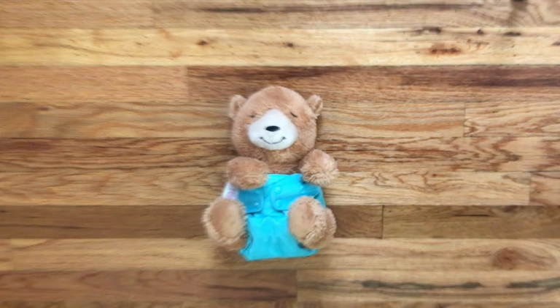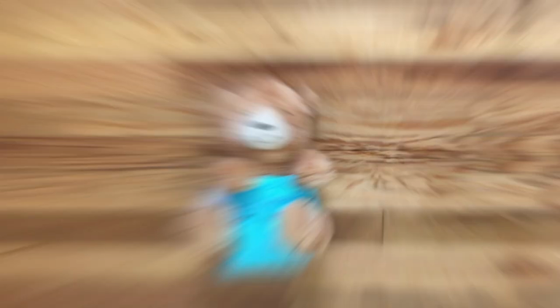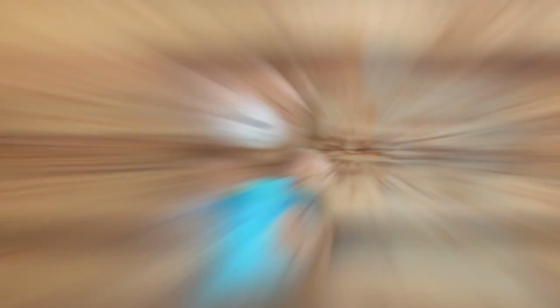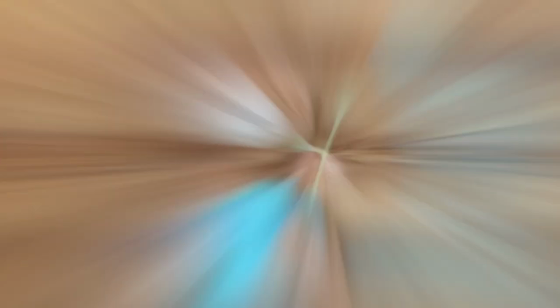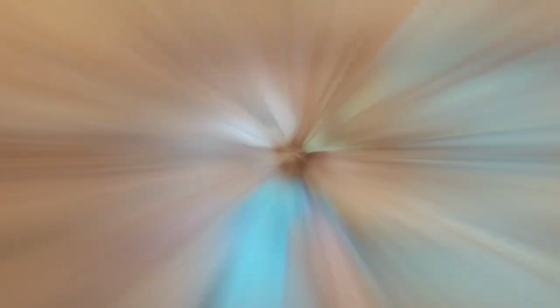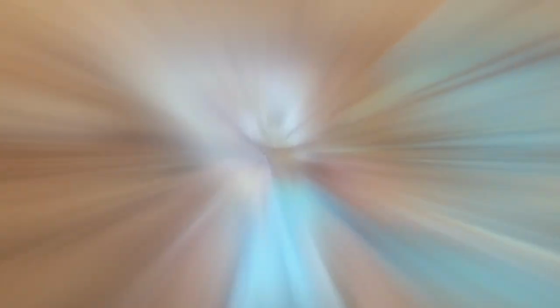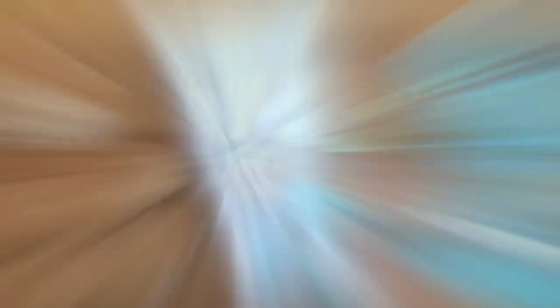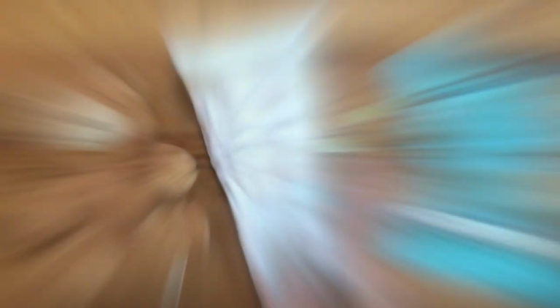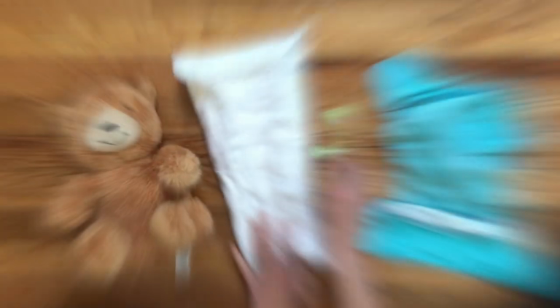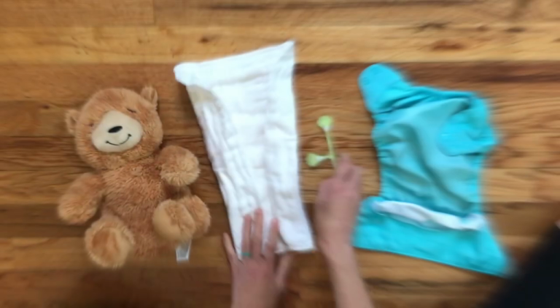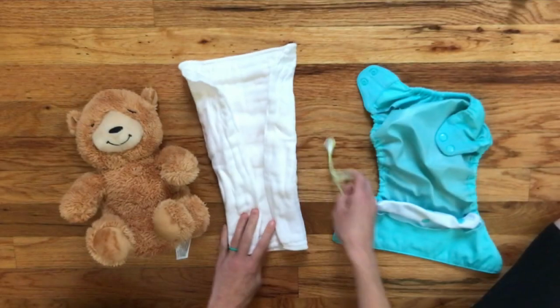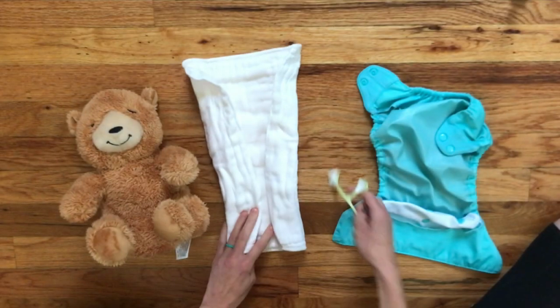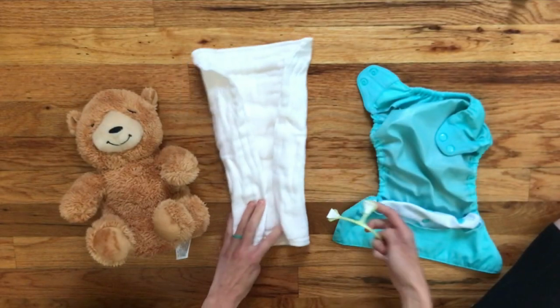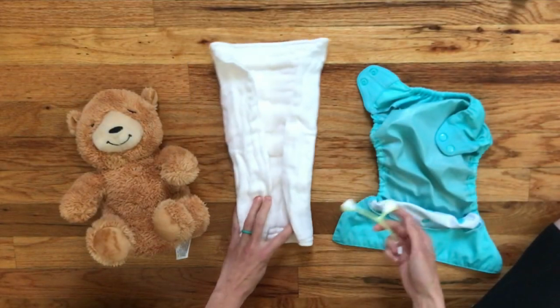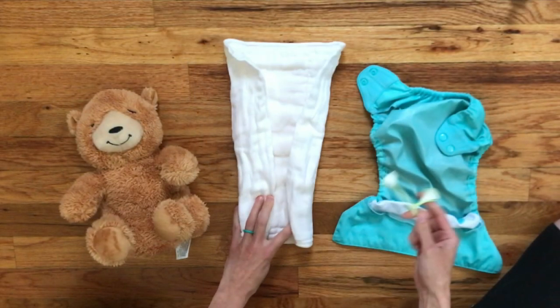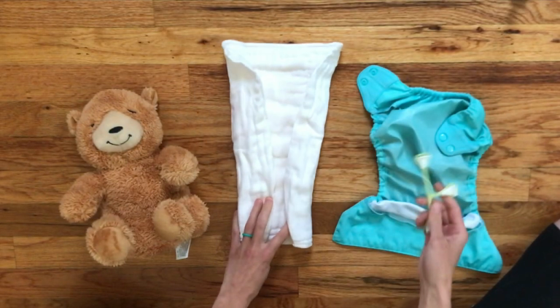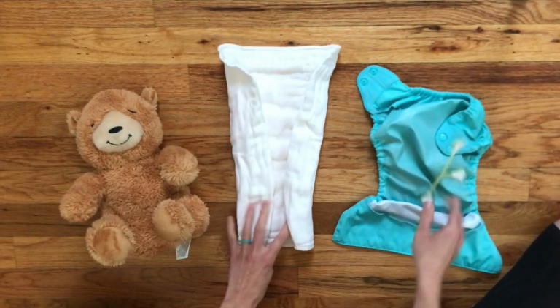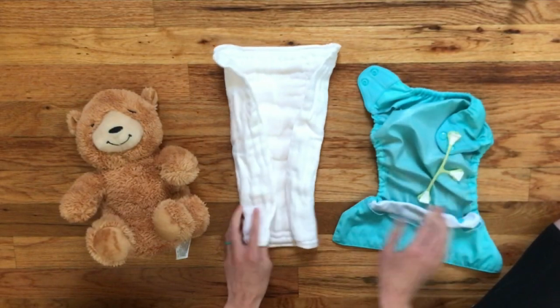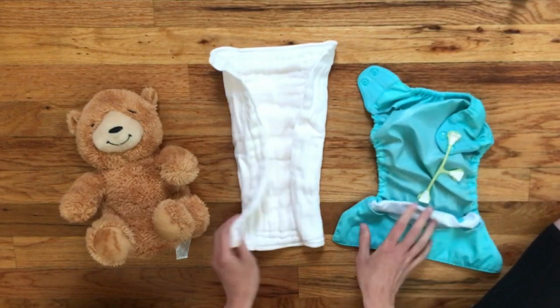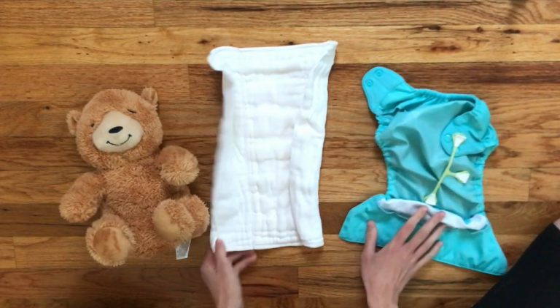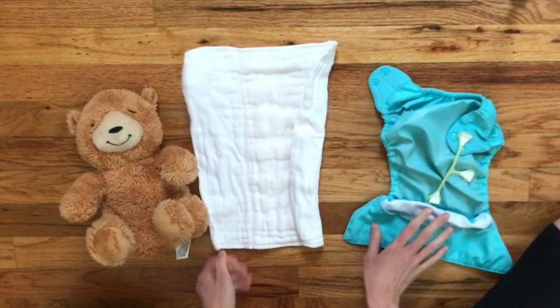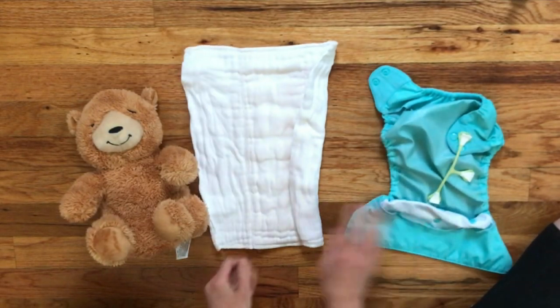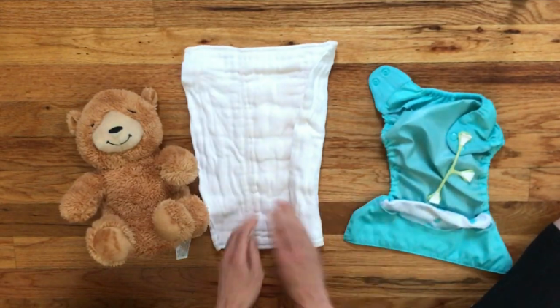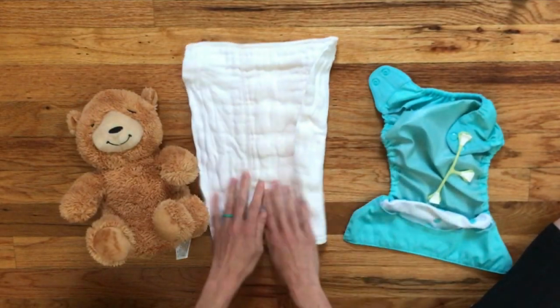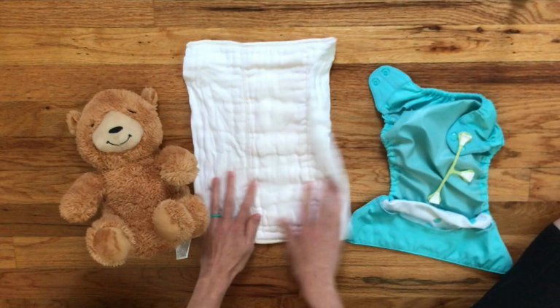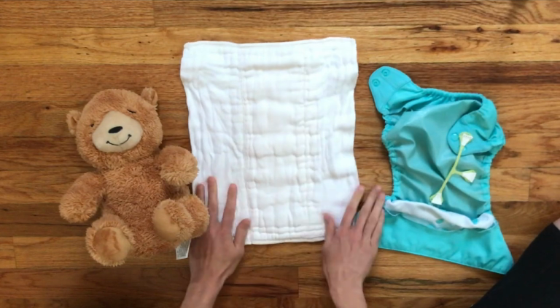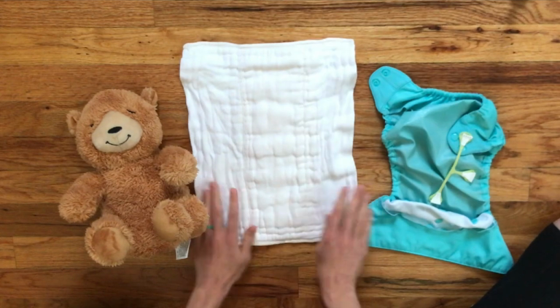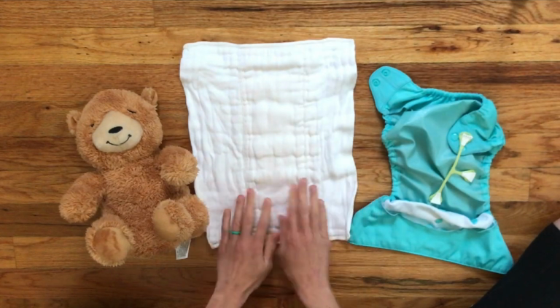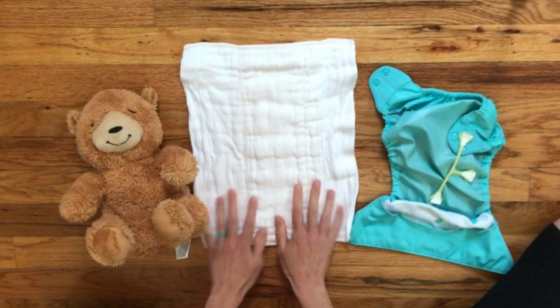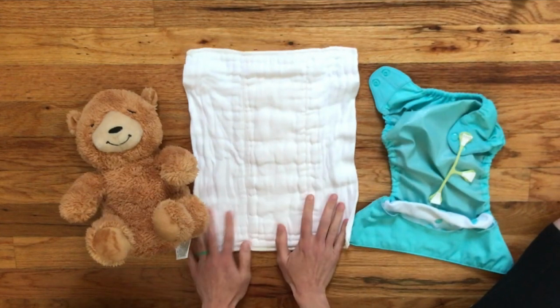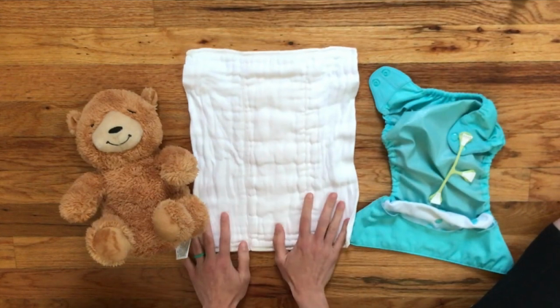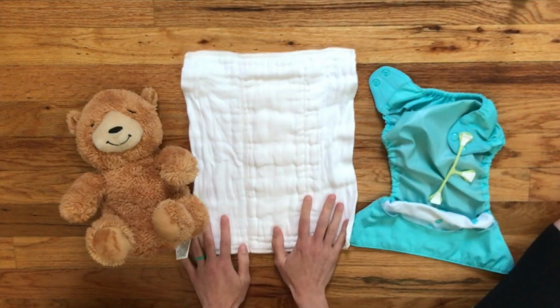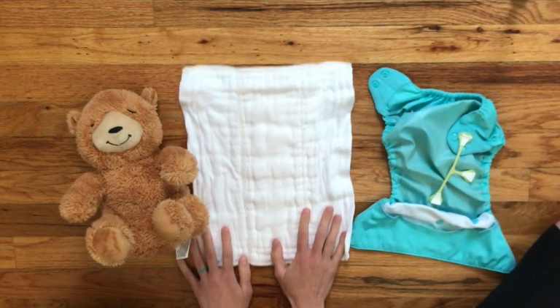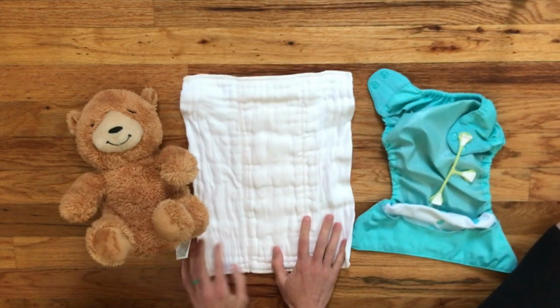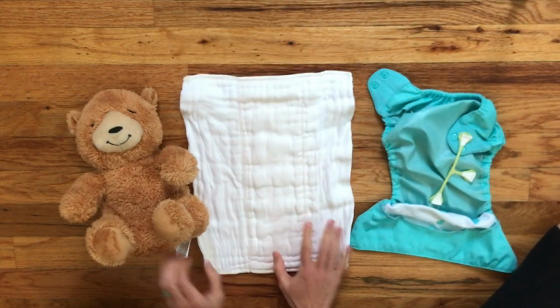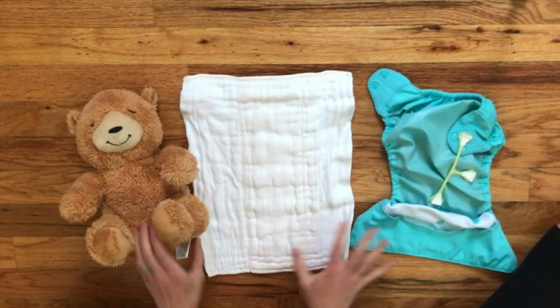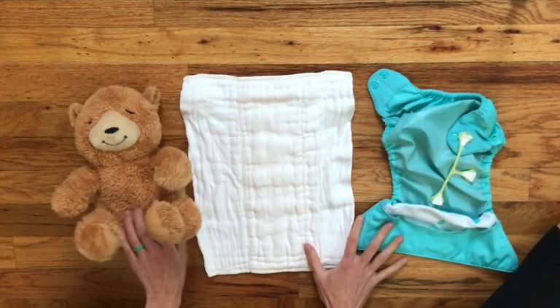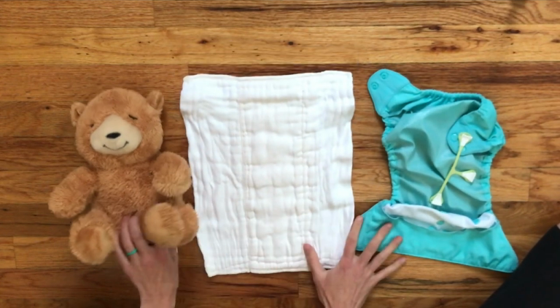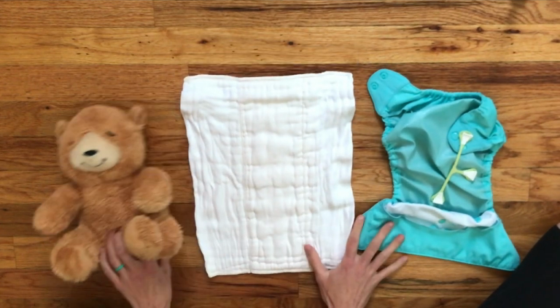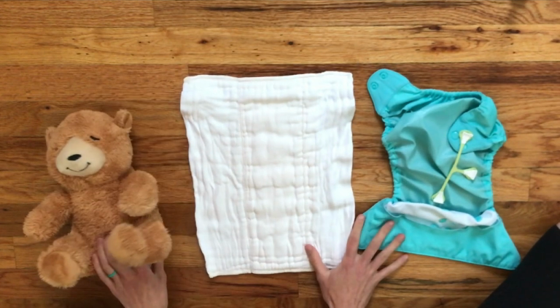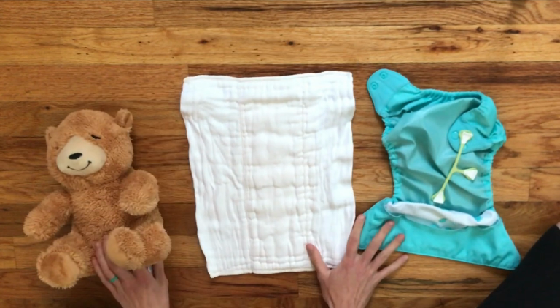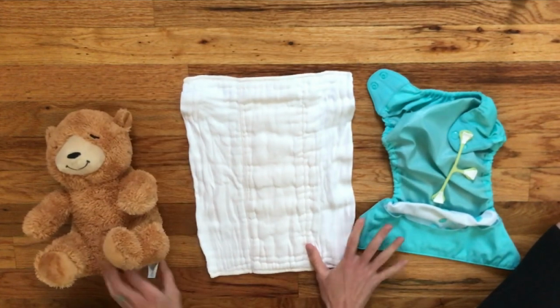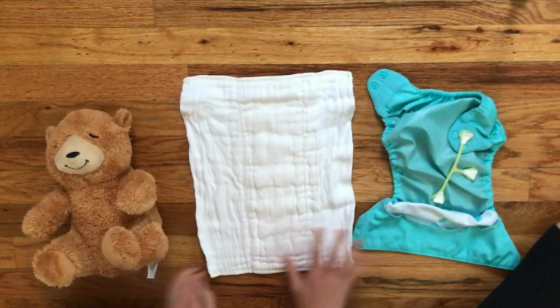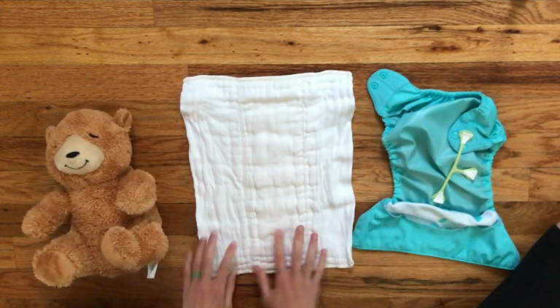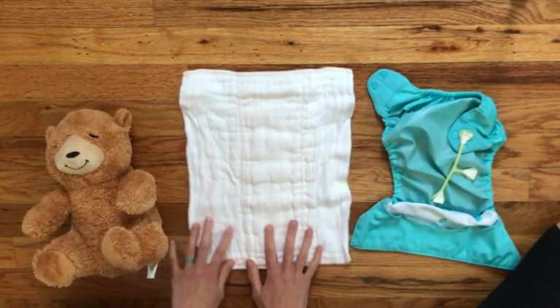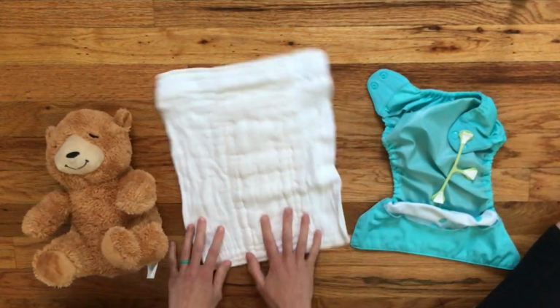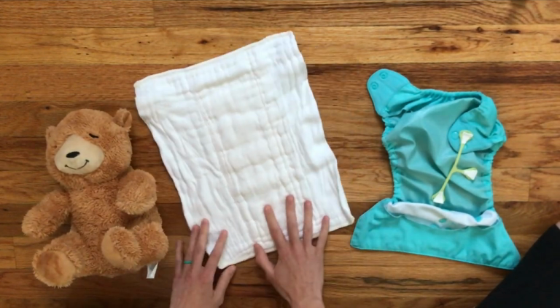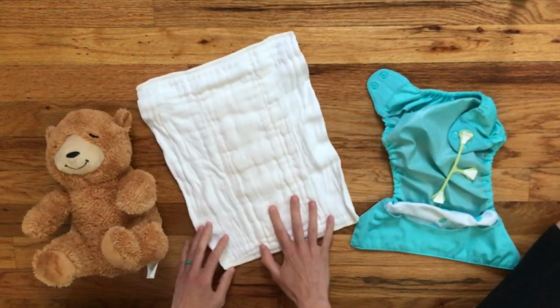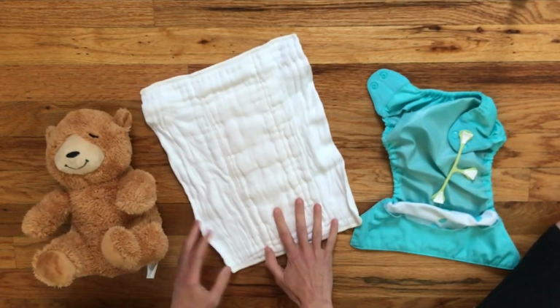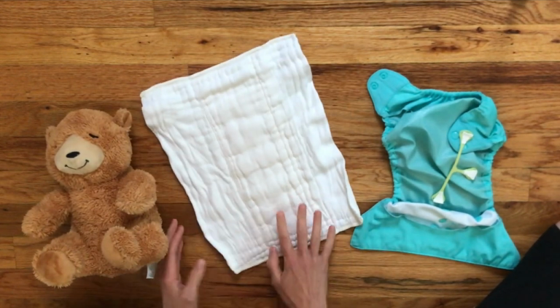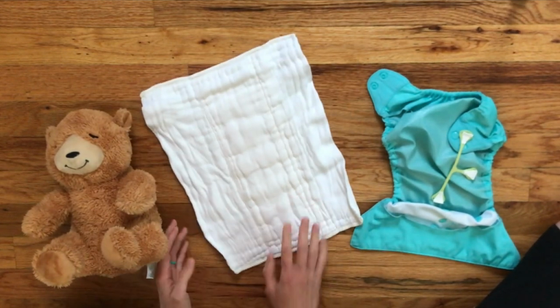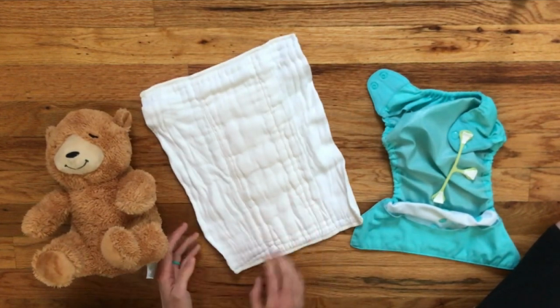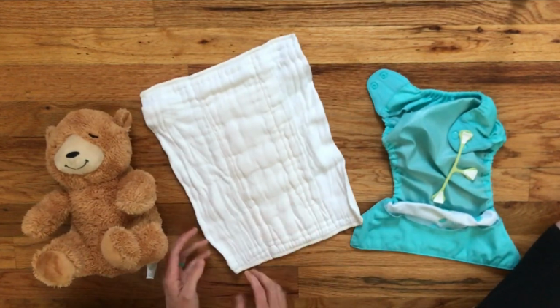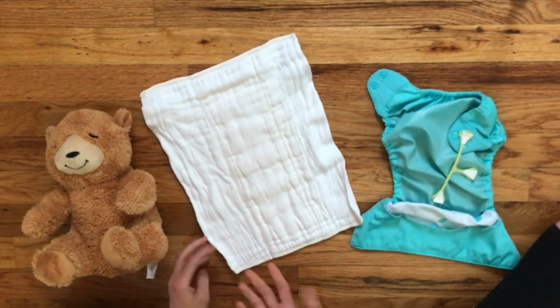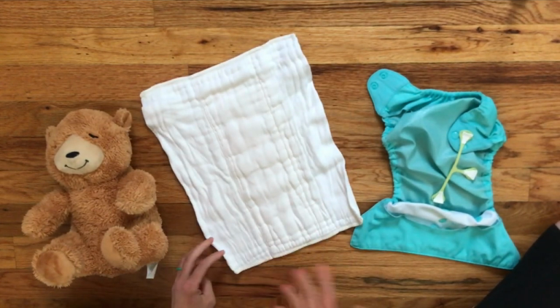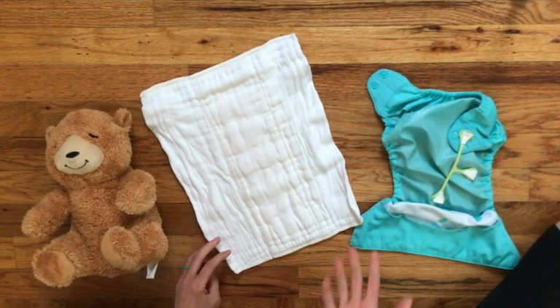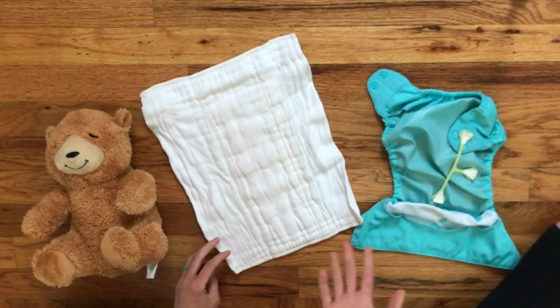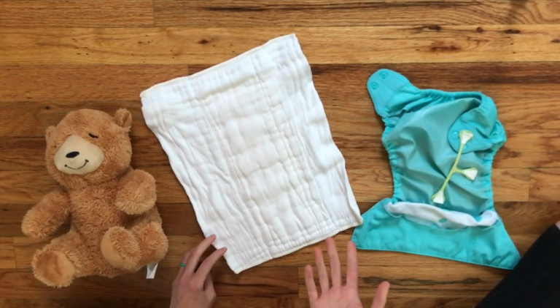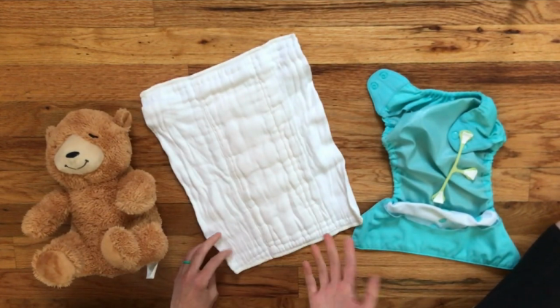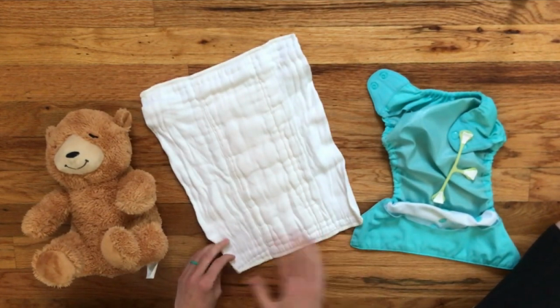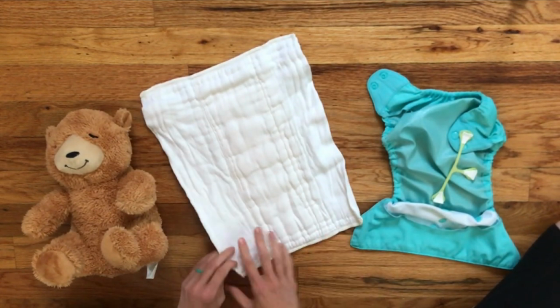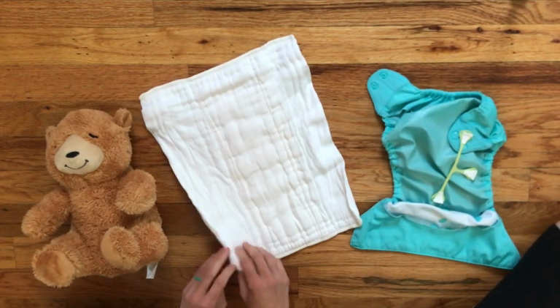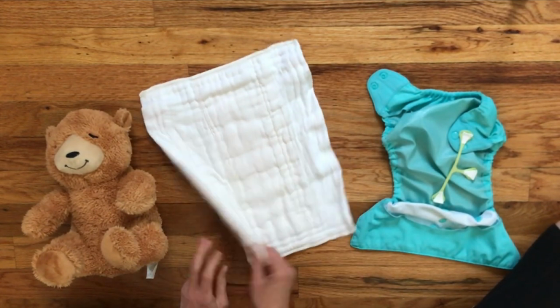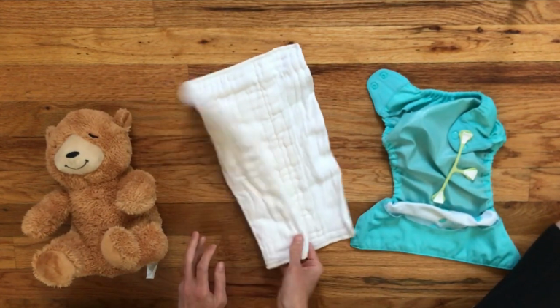It's a little bit more time-consuming than other folding techniques, but the more you practice it, the easier it gets and it really is very doable.